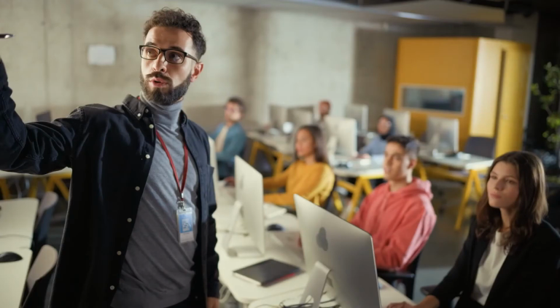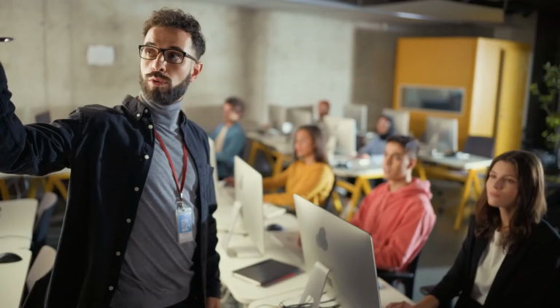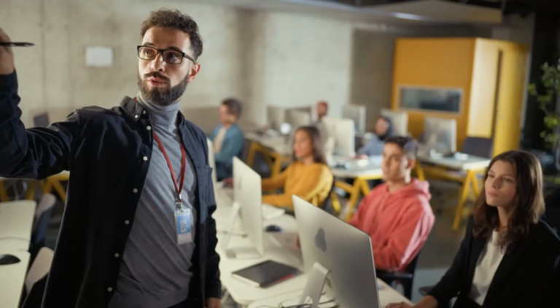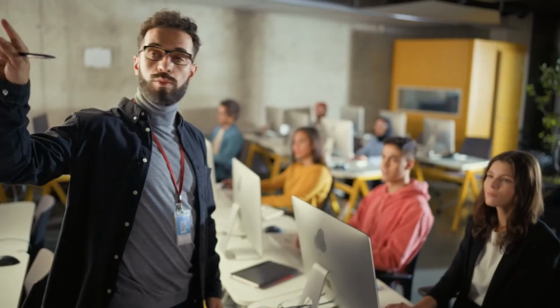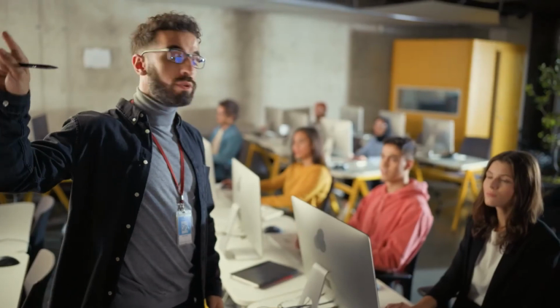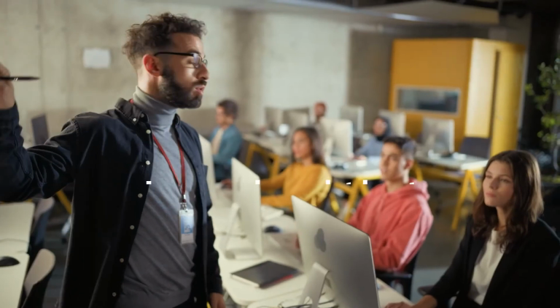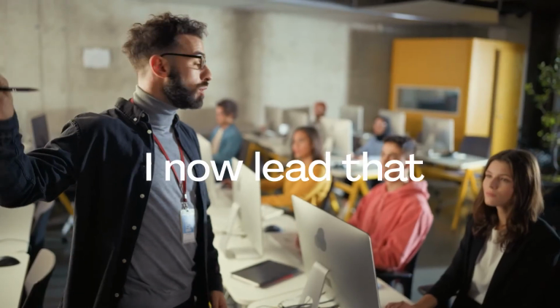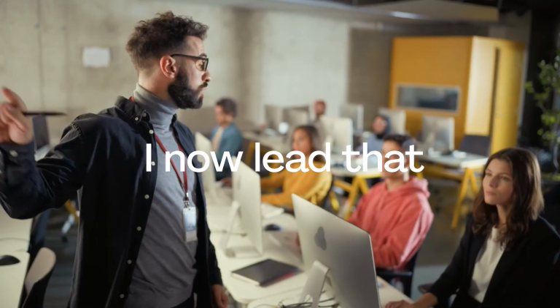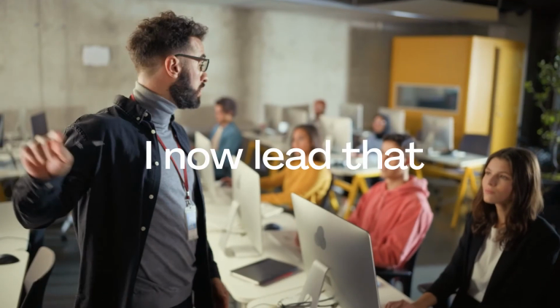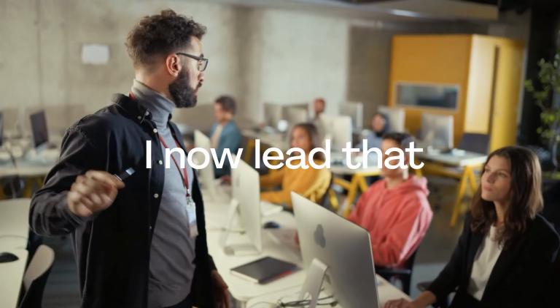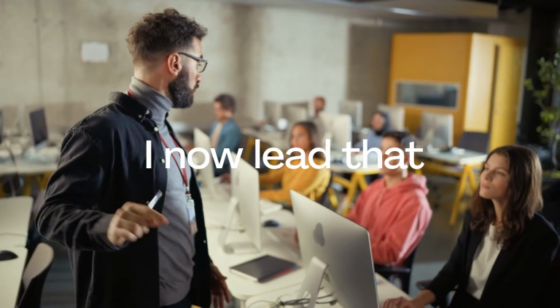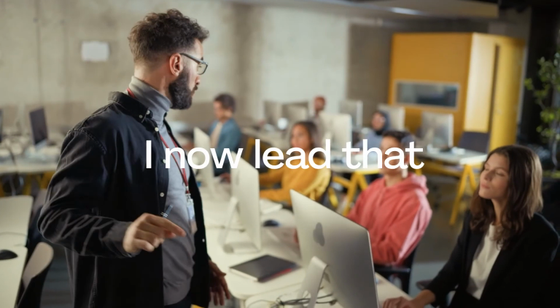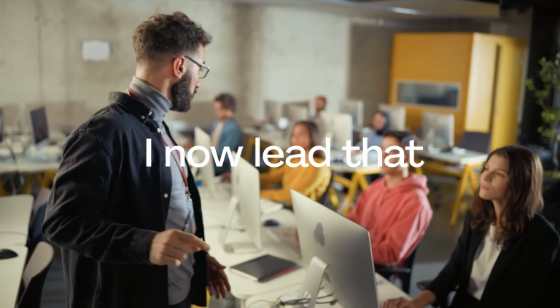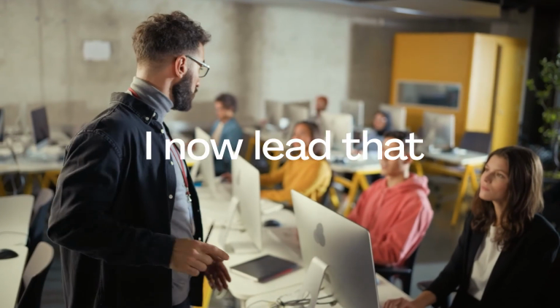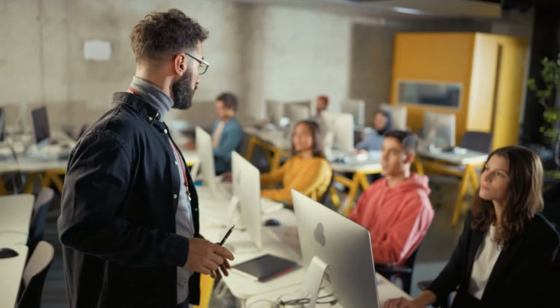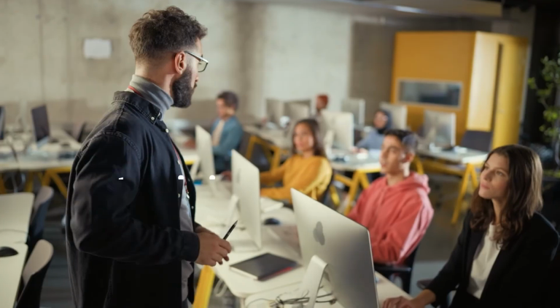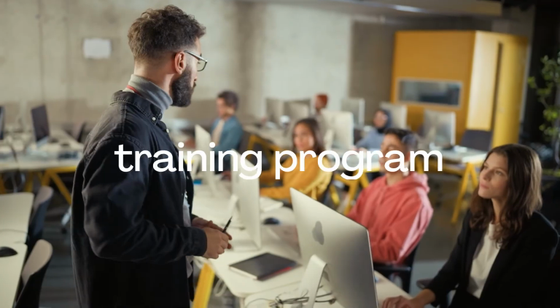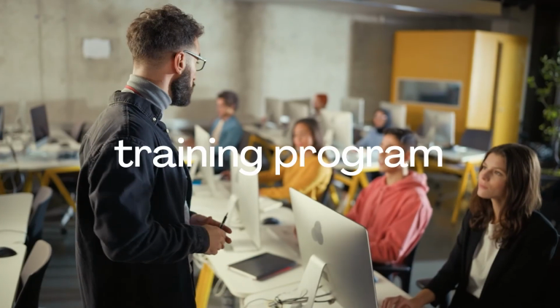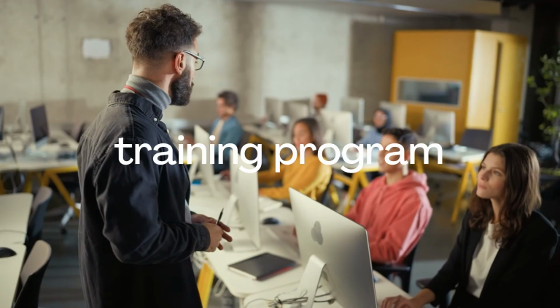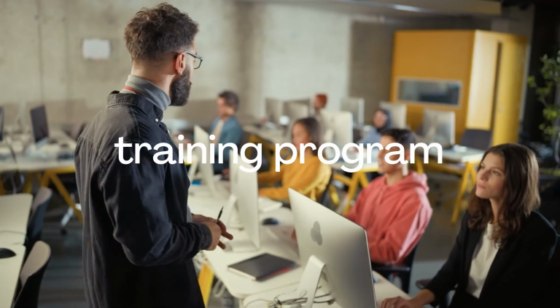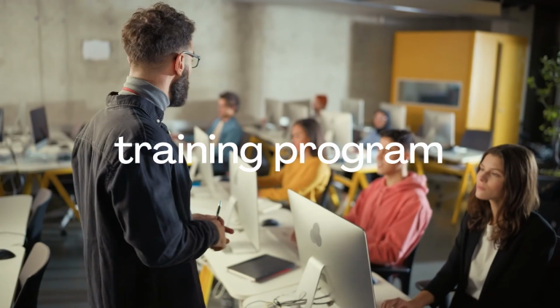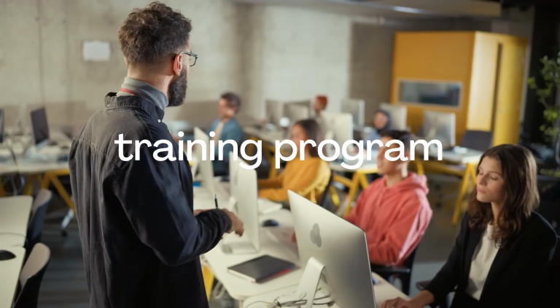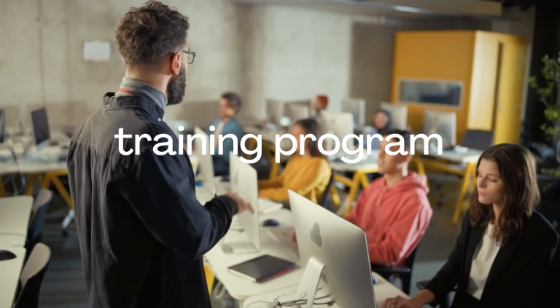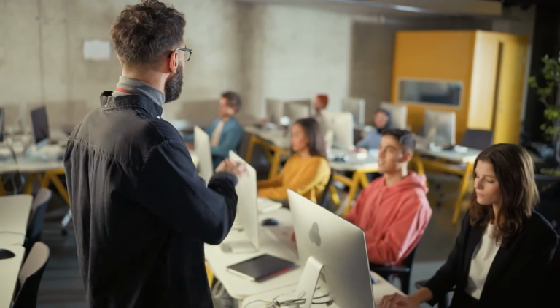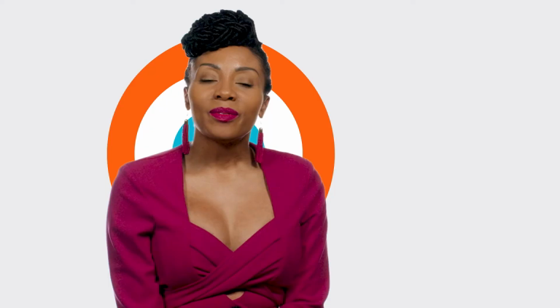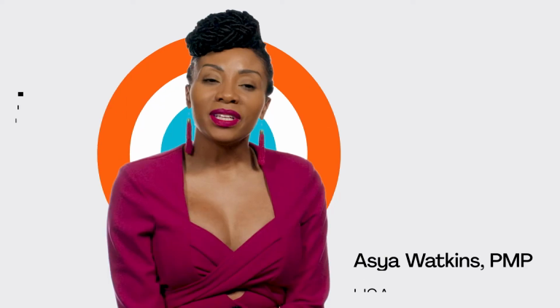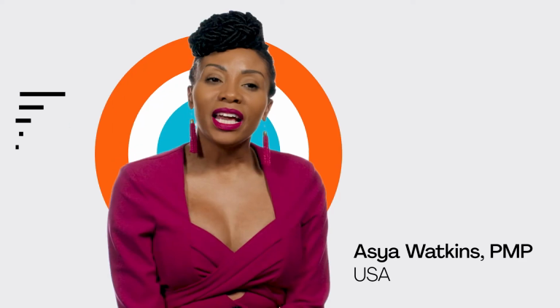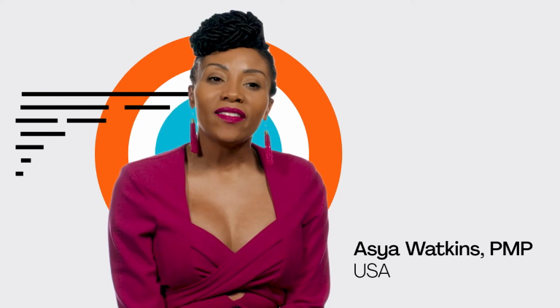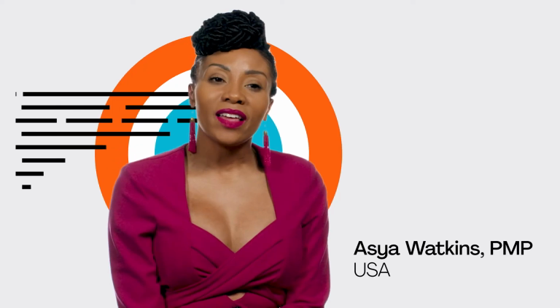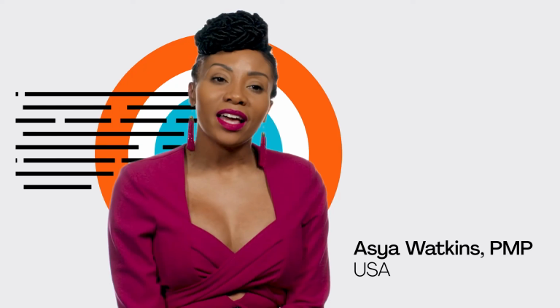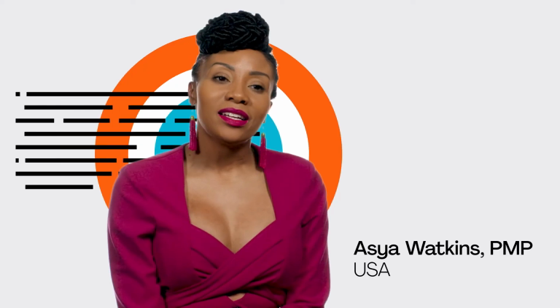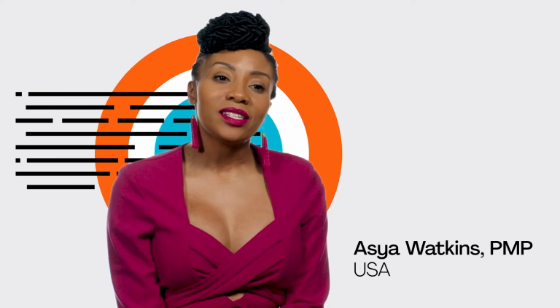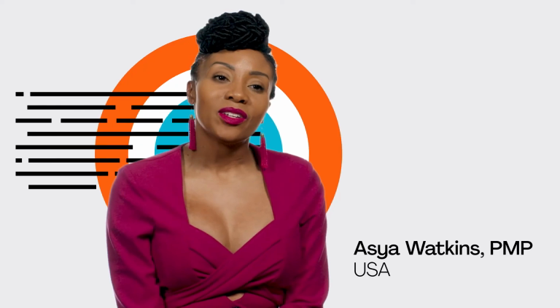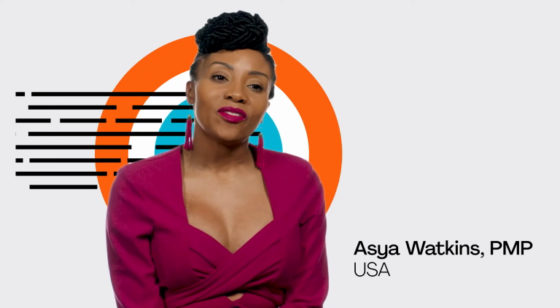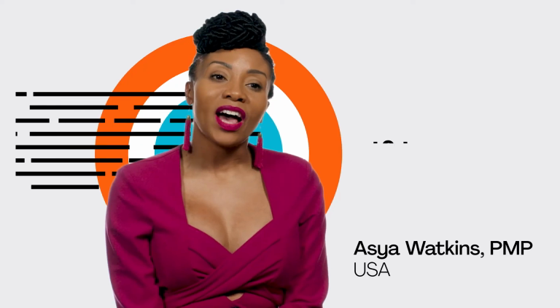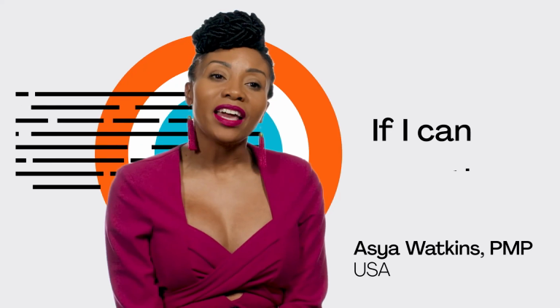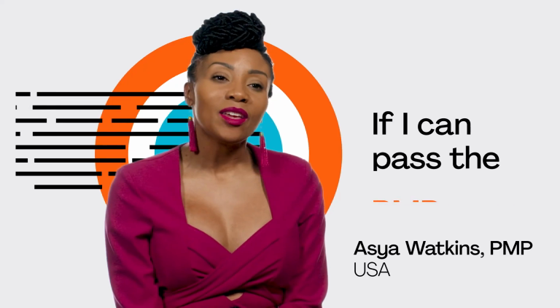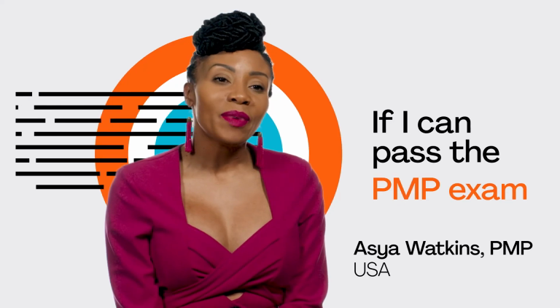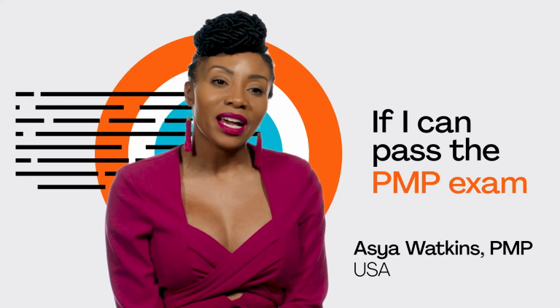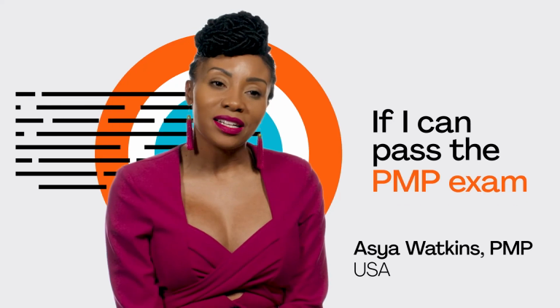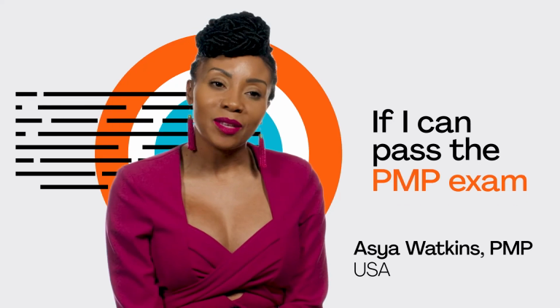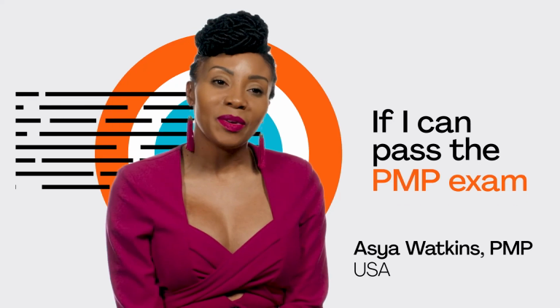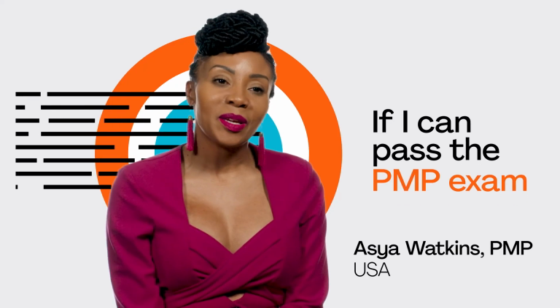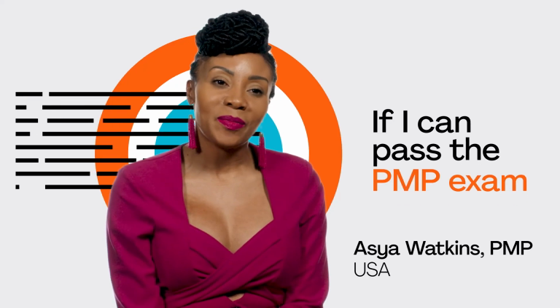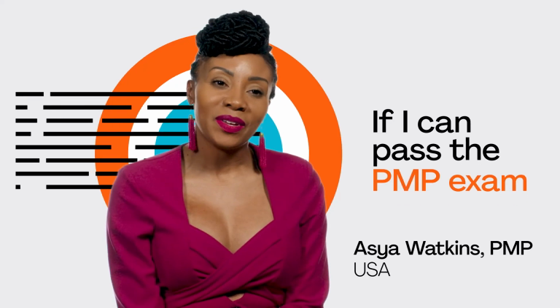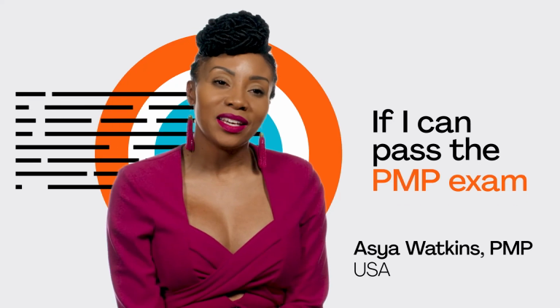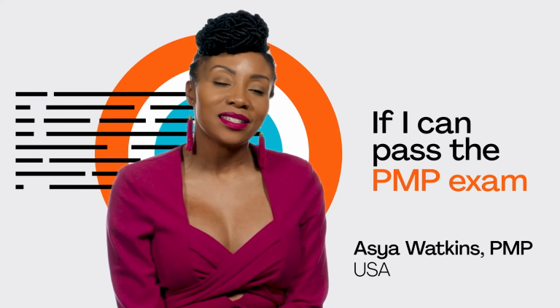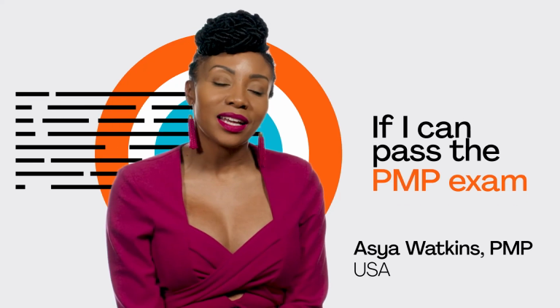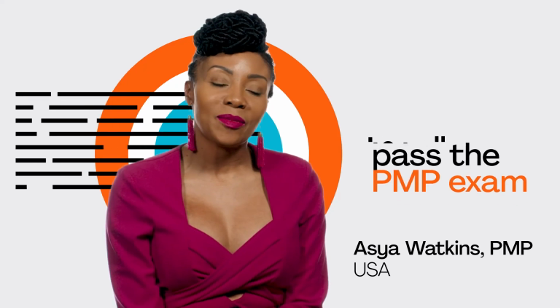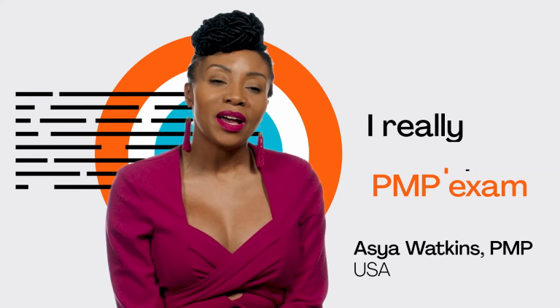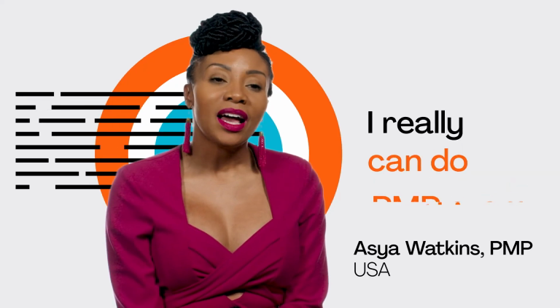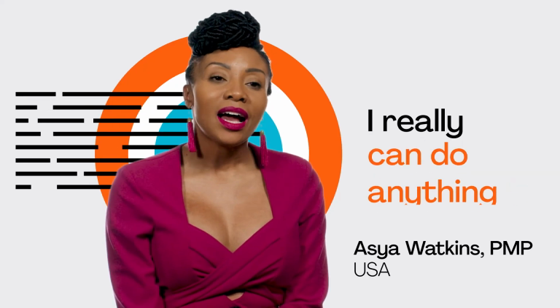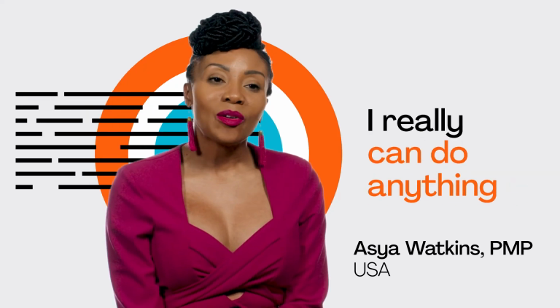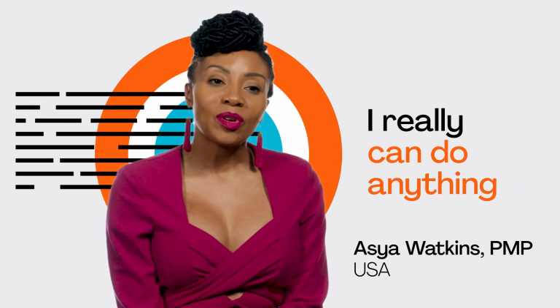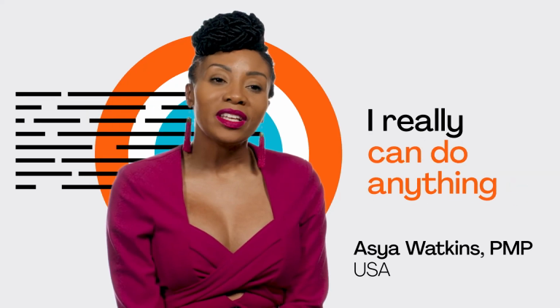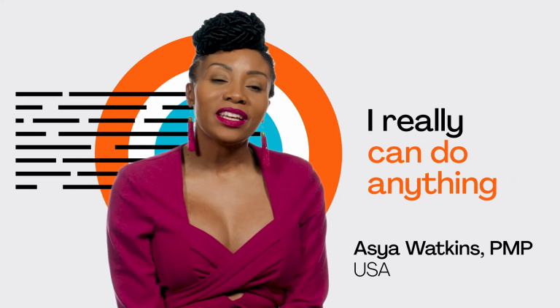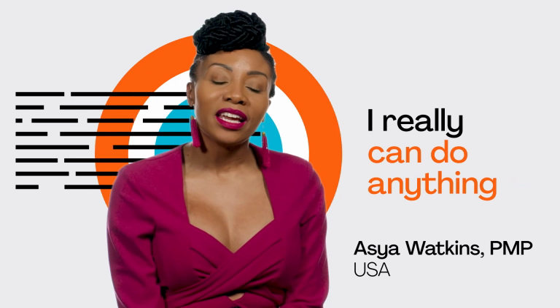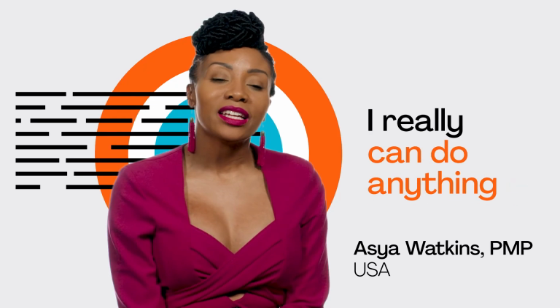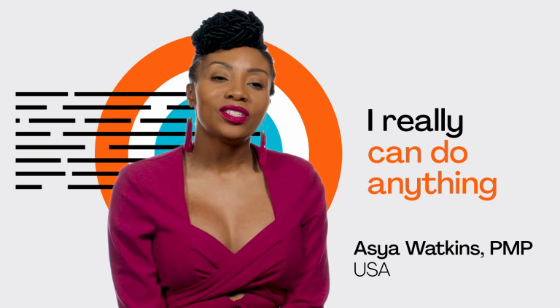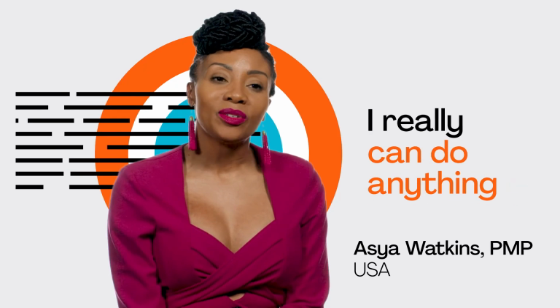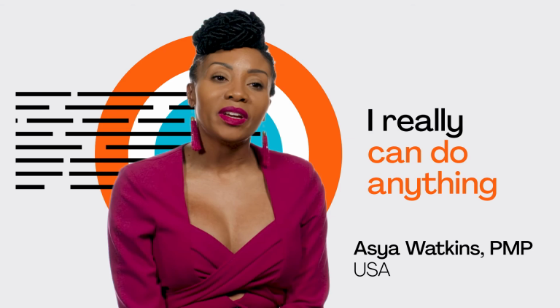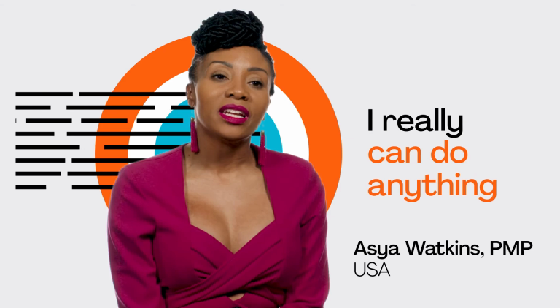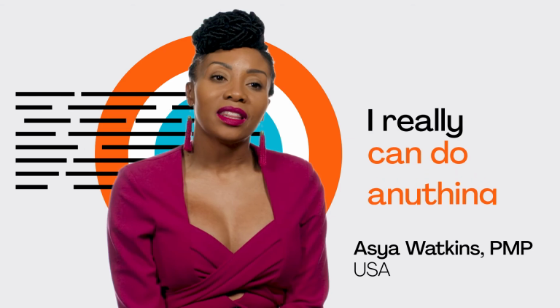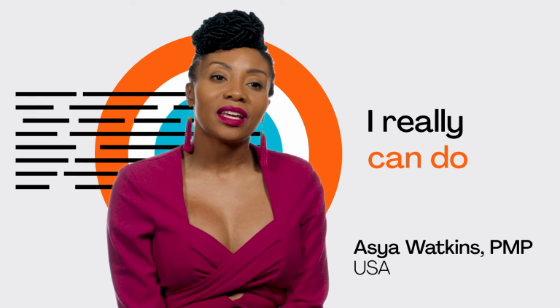Since then, I now lead that training program. Really have the attitude — if I can pass the PMP exam, I really can do anything.